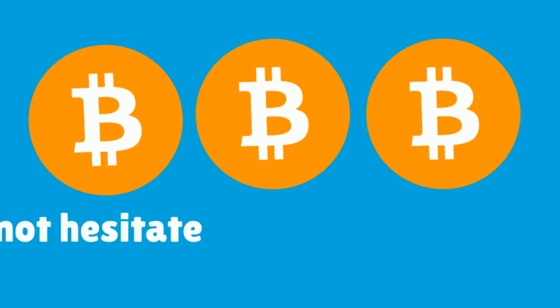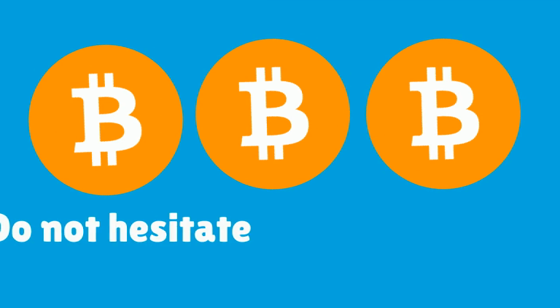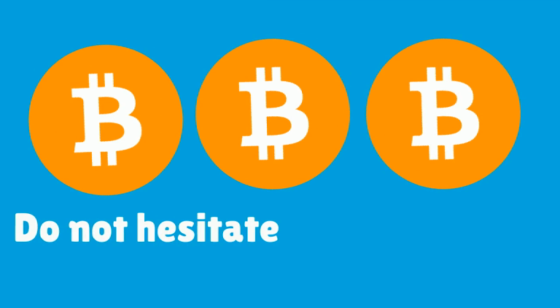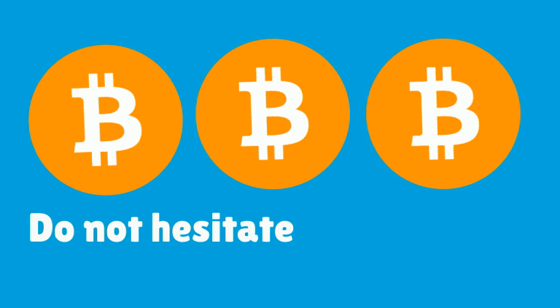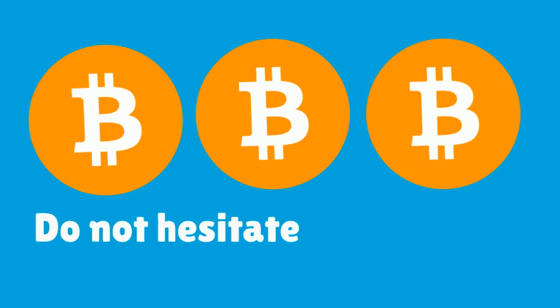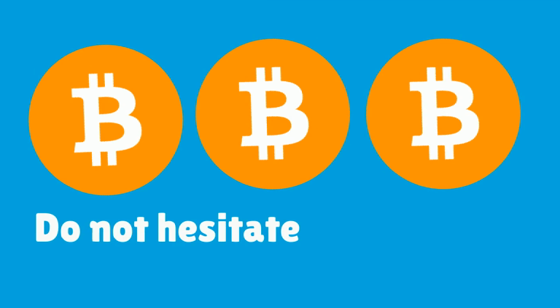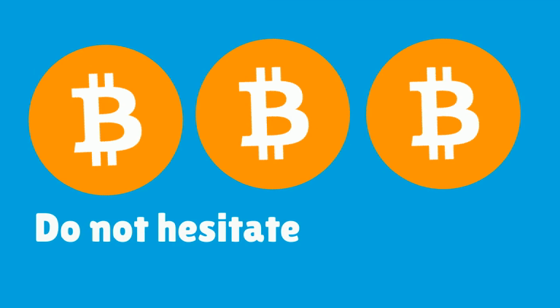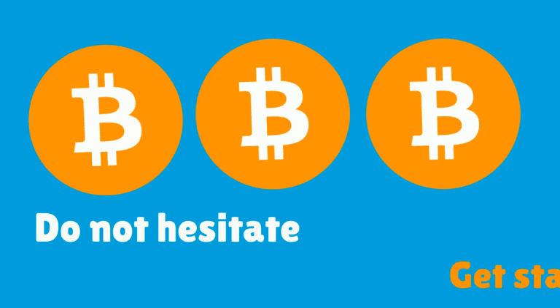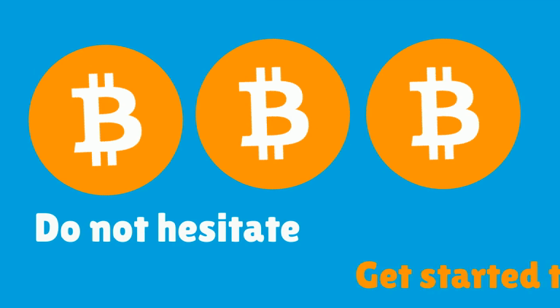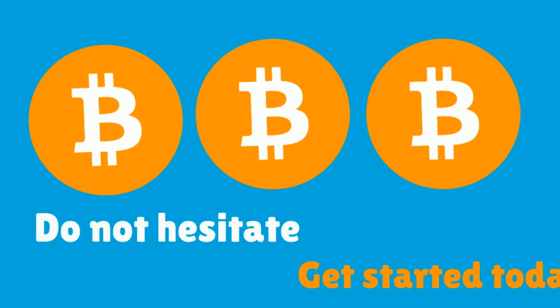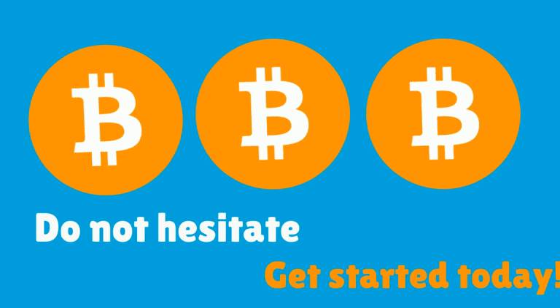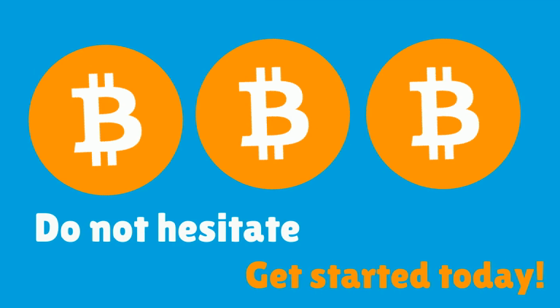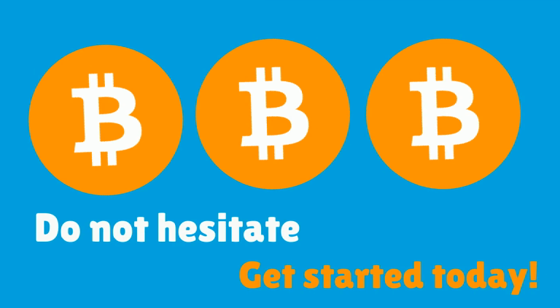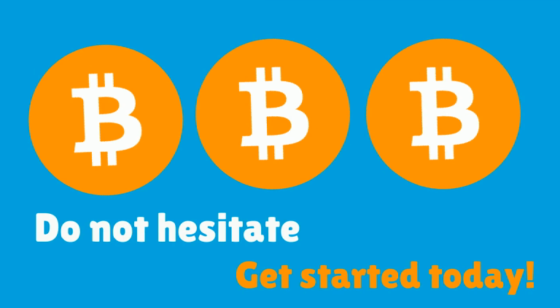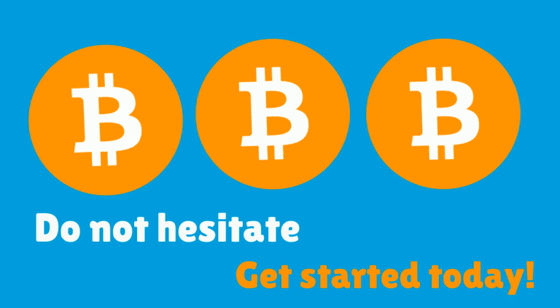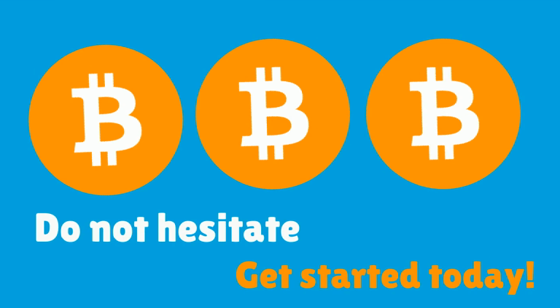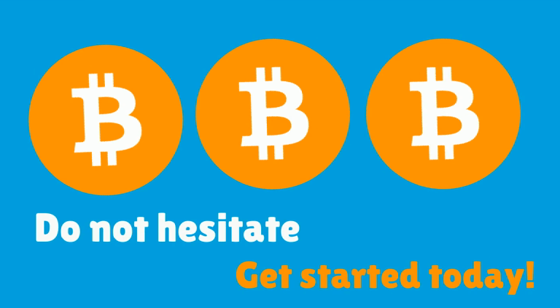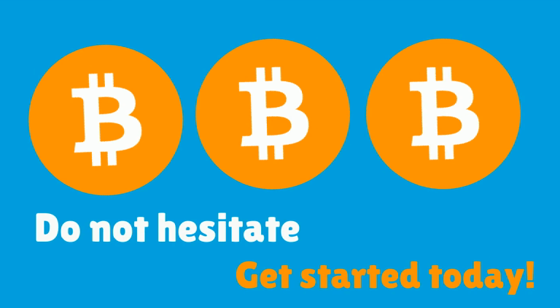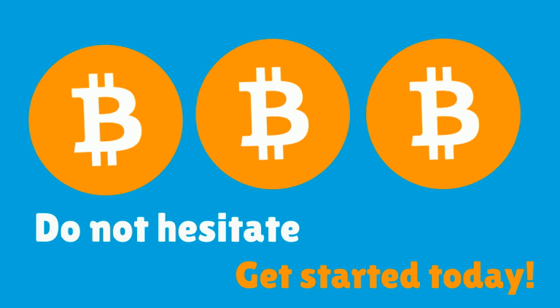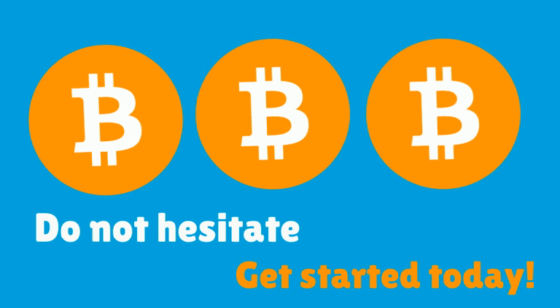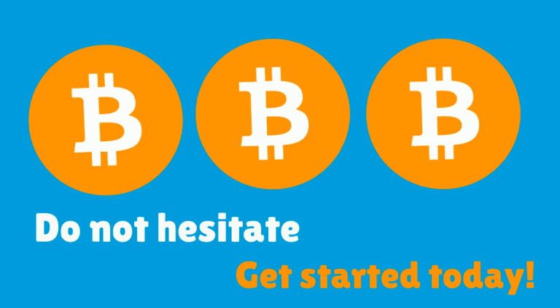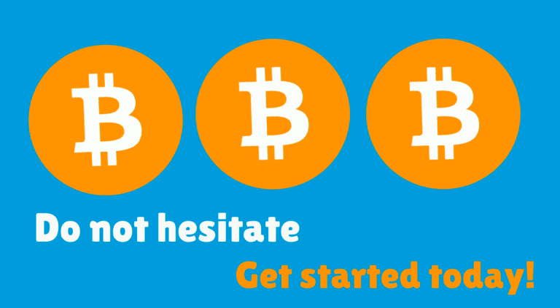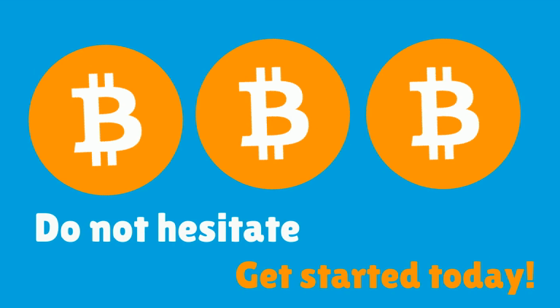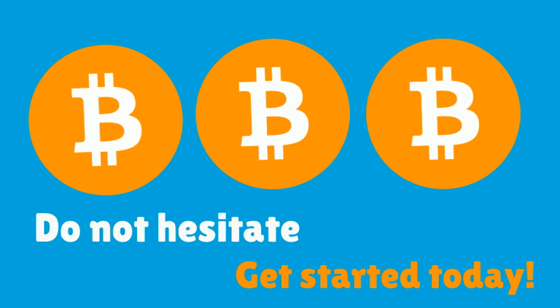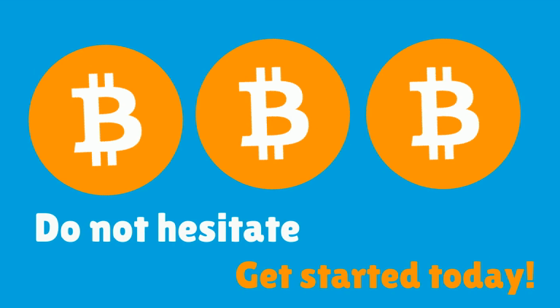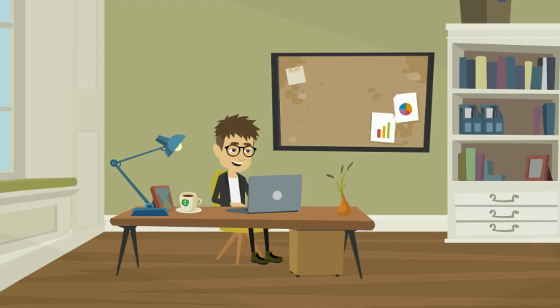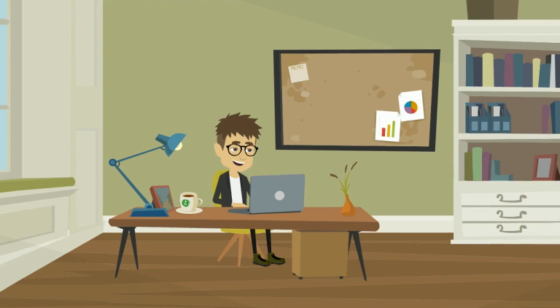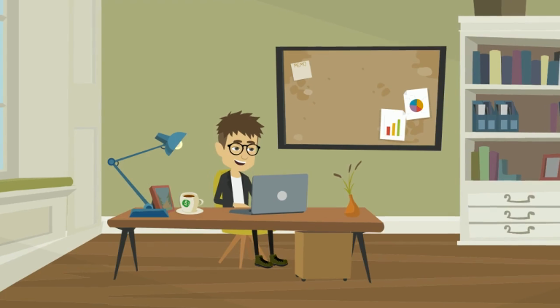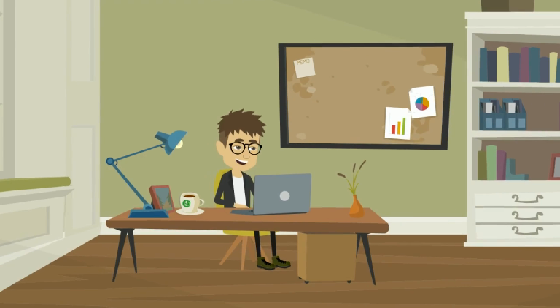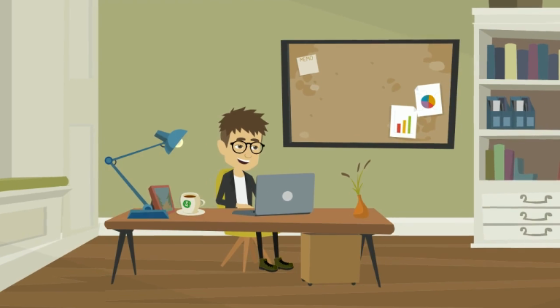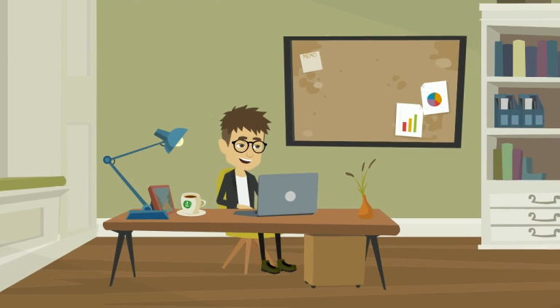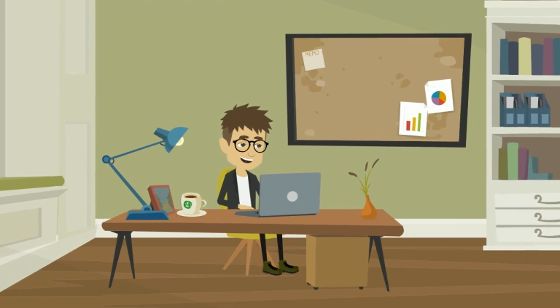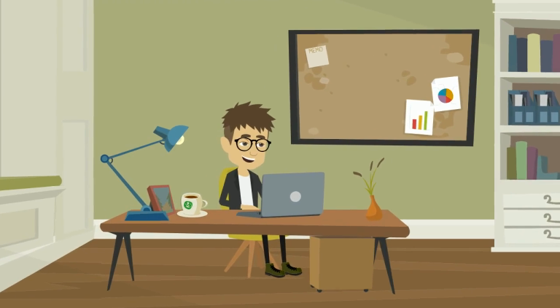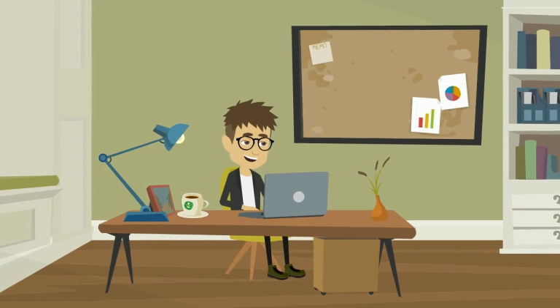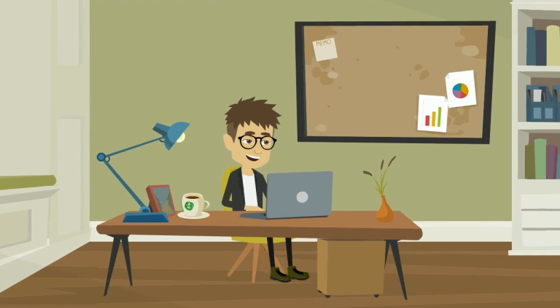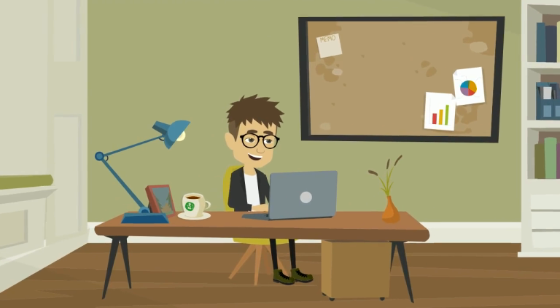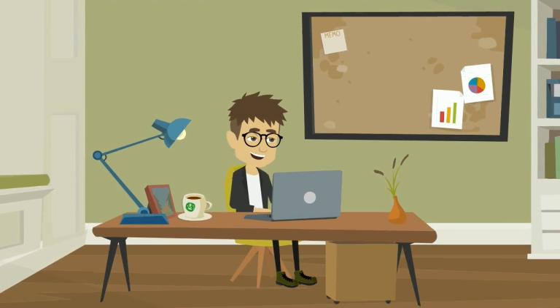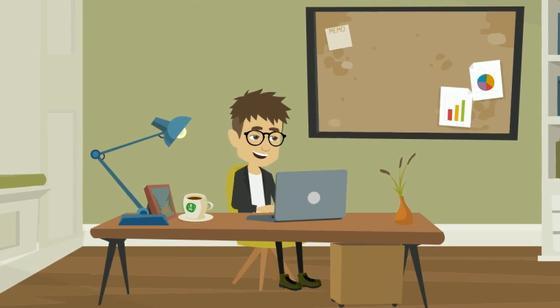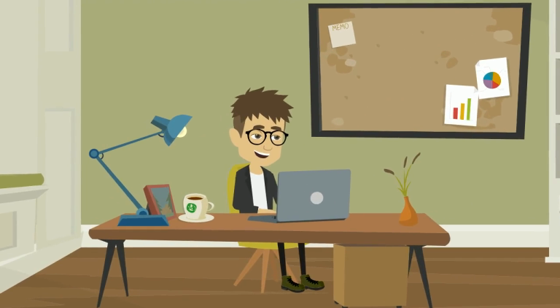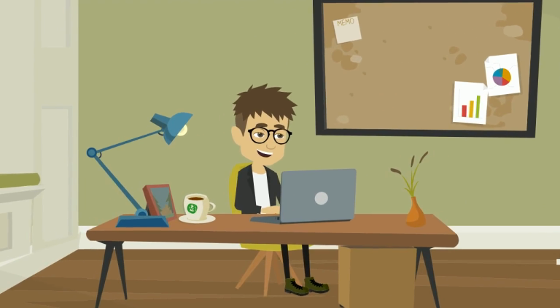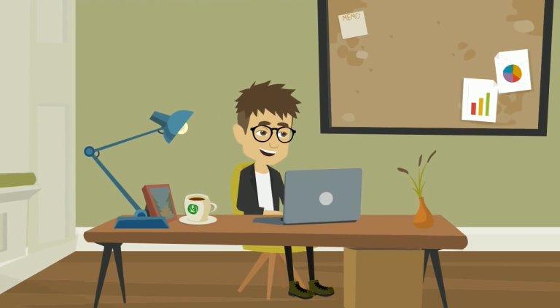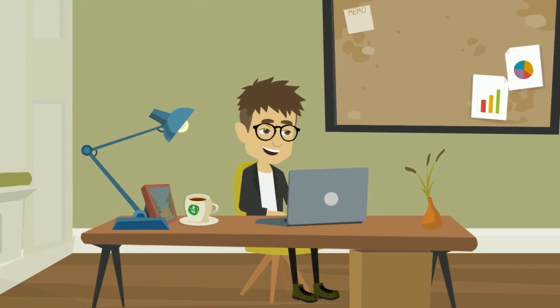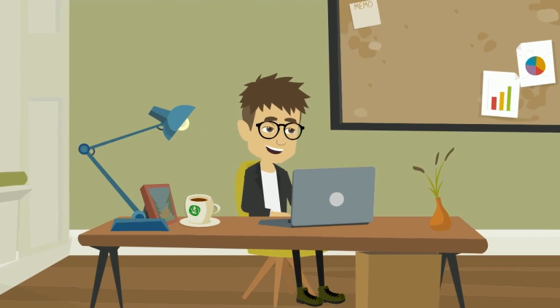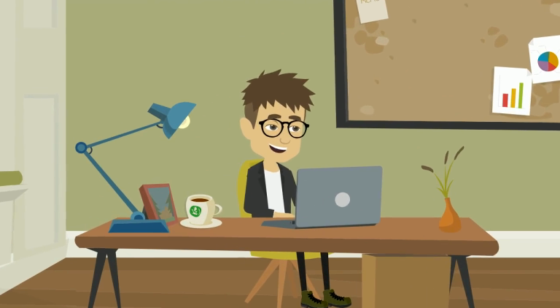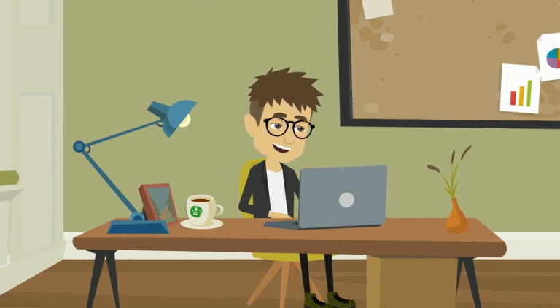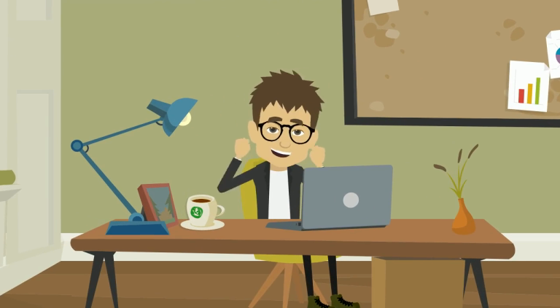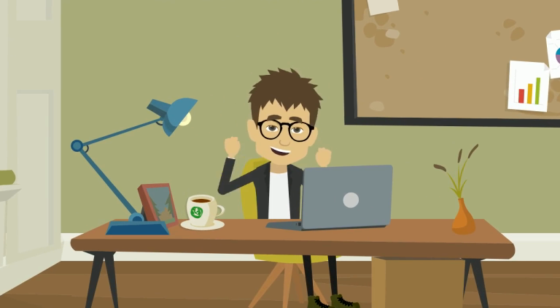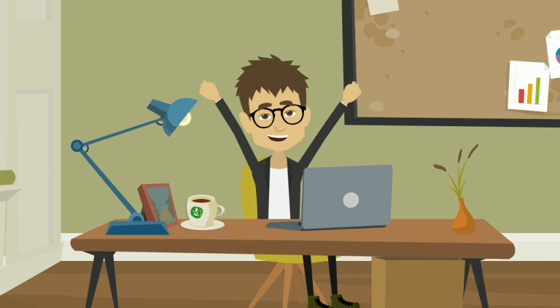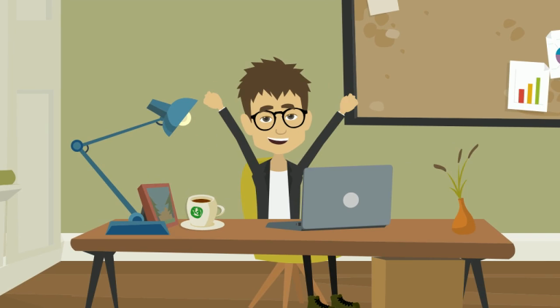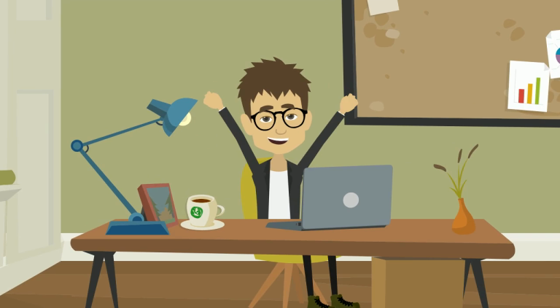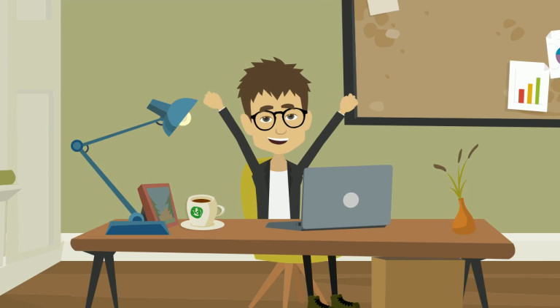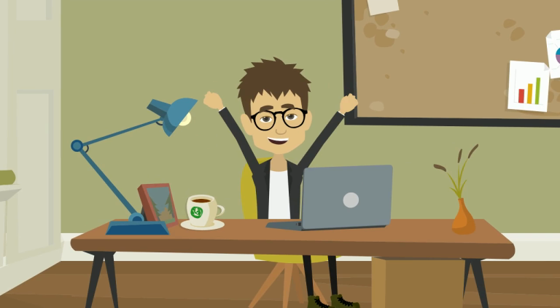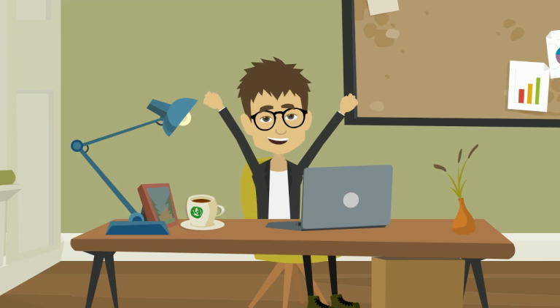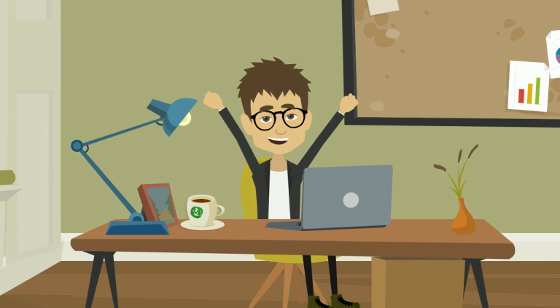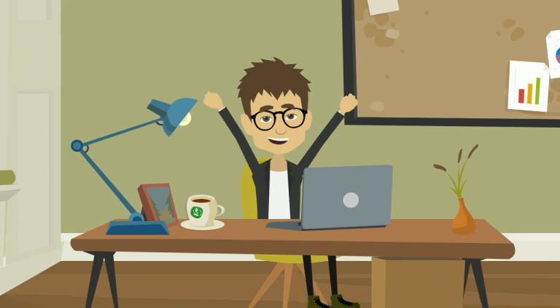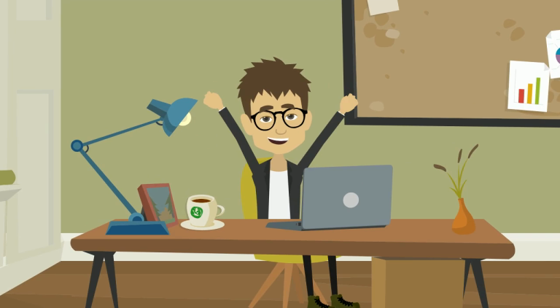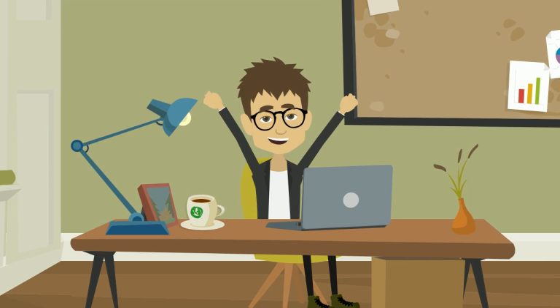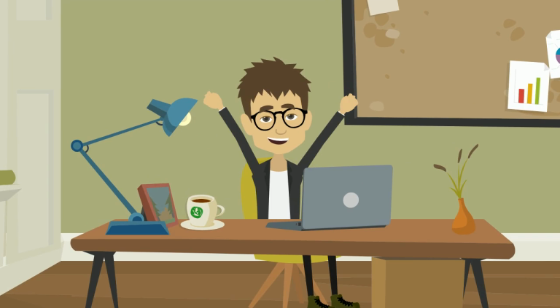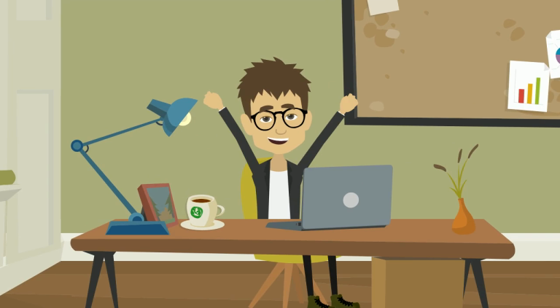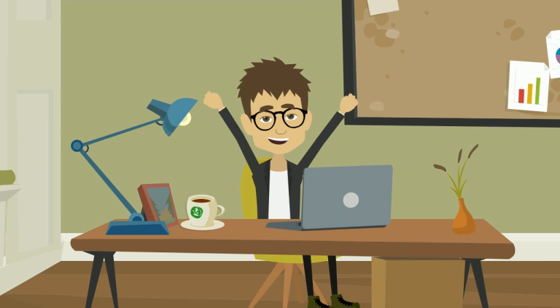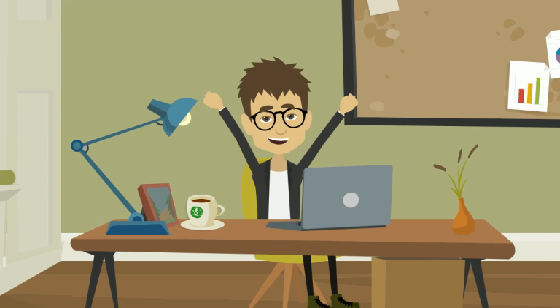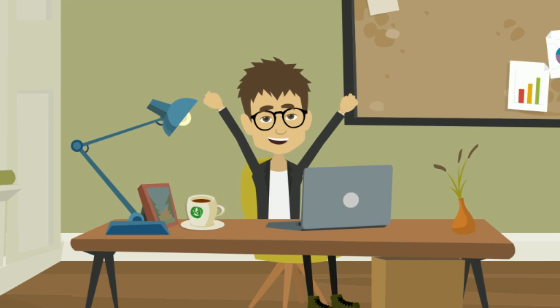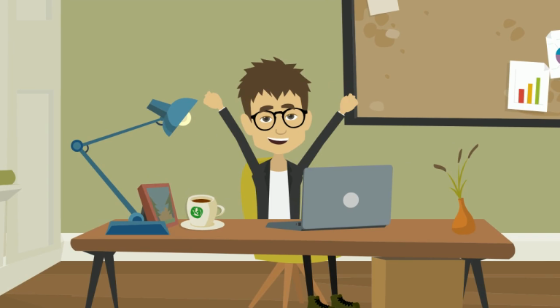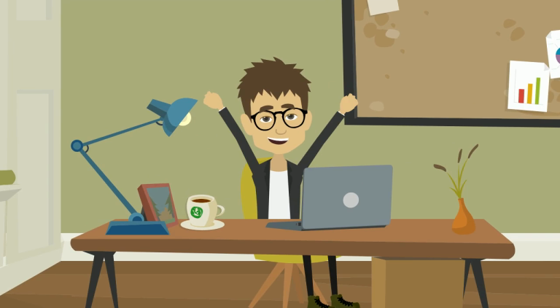Involve support if necessary. If you have bitcoins to sell, do not hesitate. Get started today. Fill out the application and get ready to supply the good people with bitcoins.